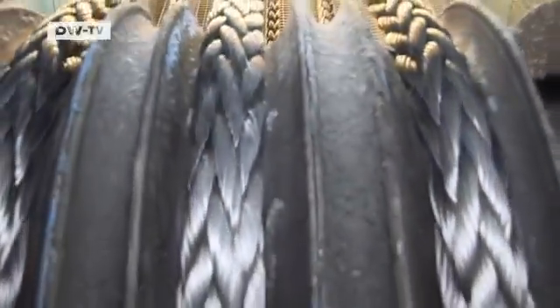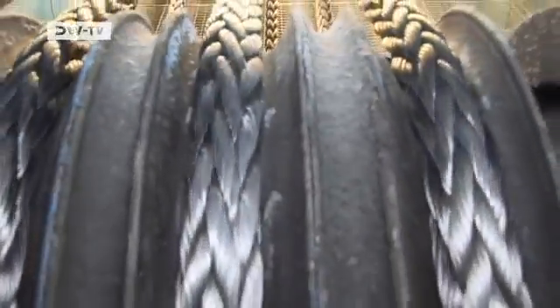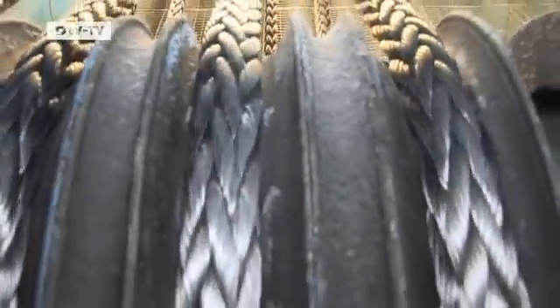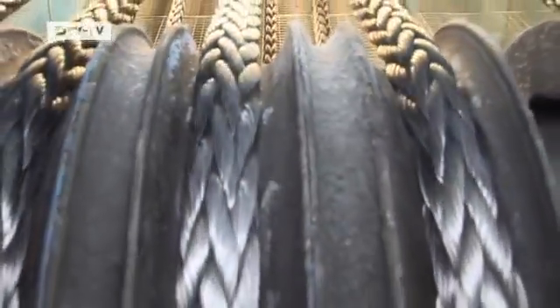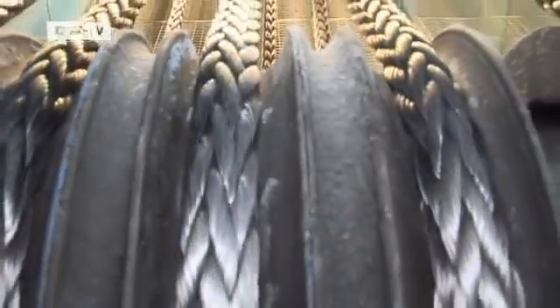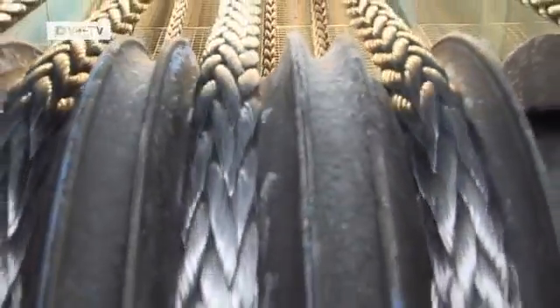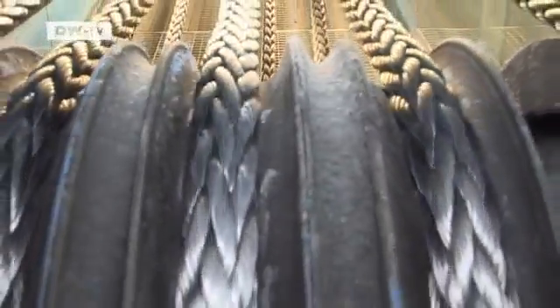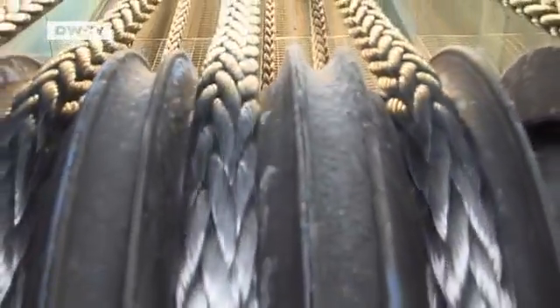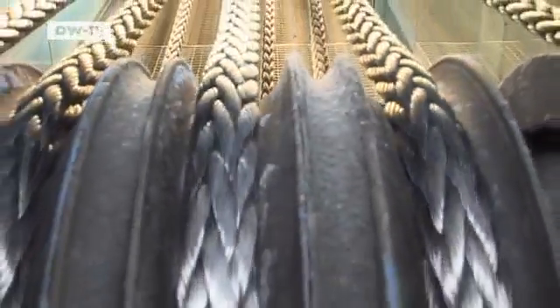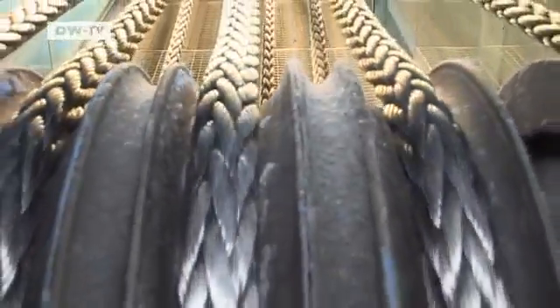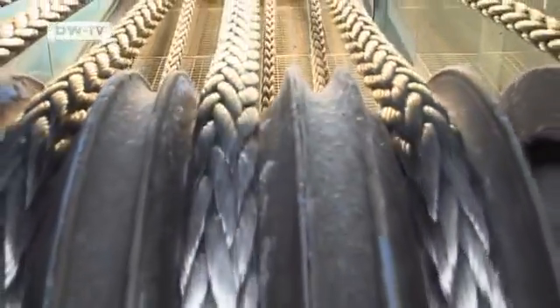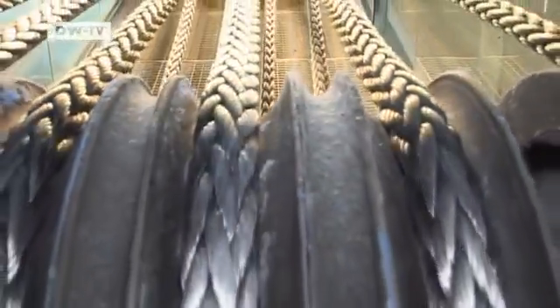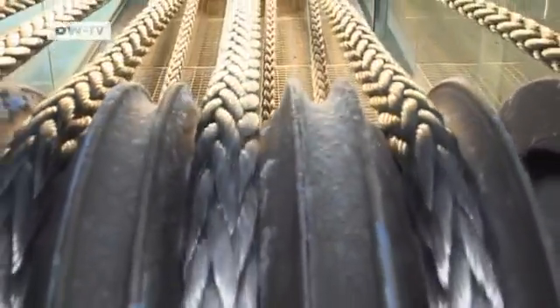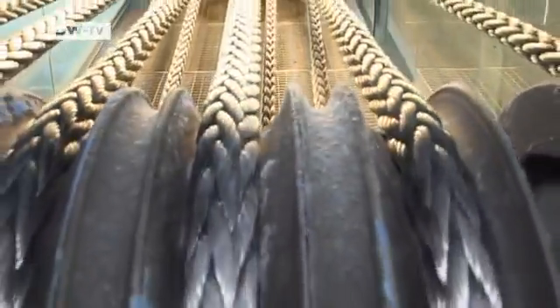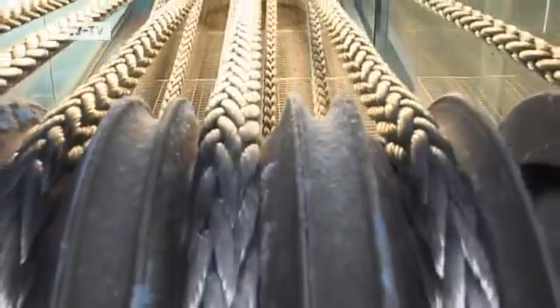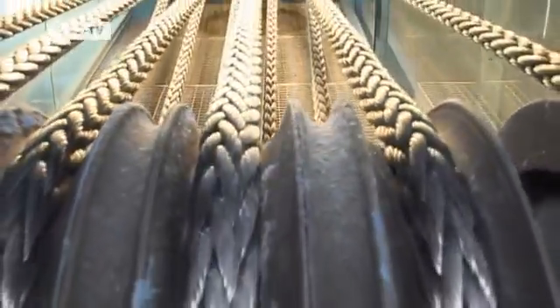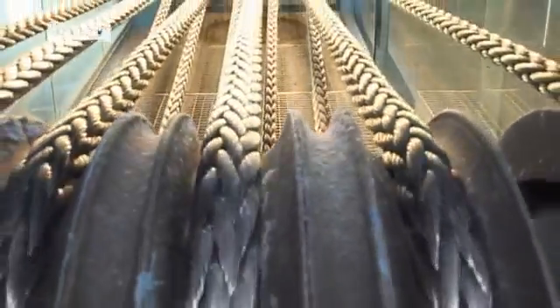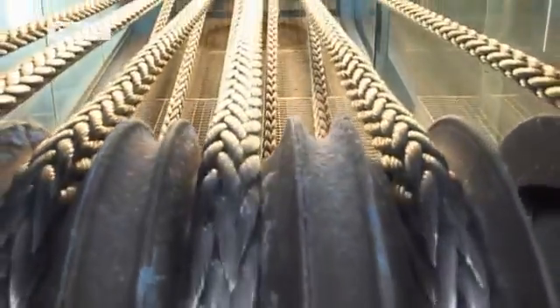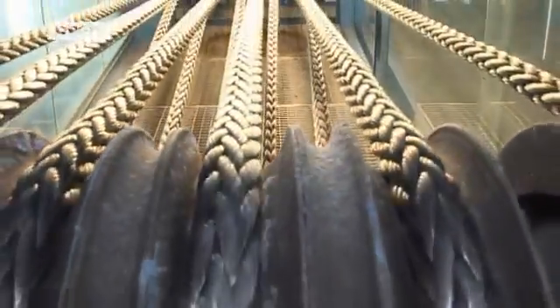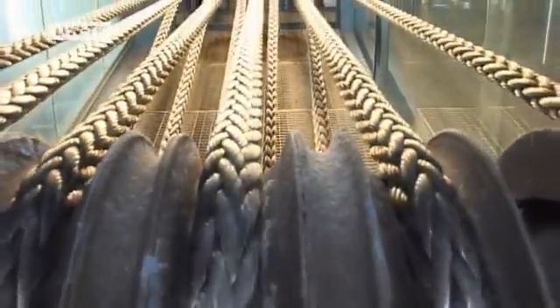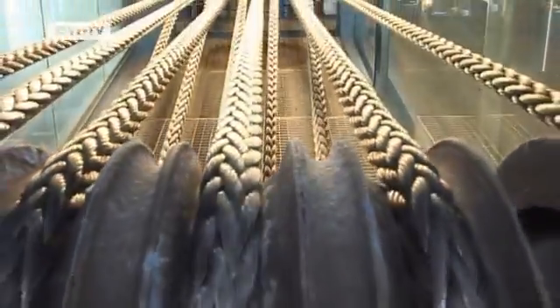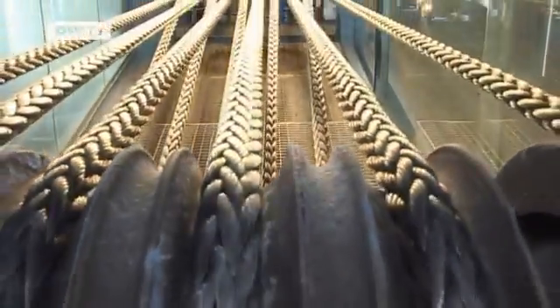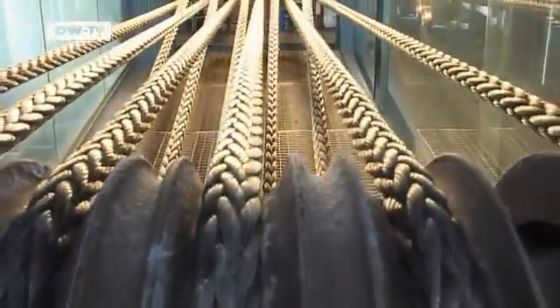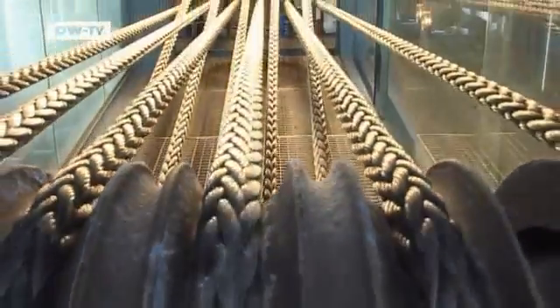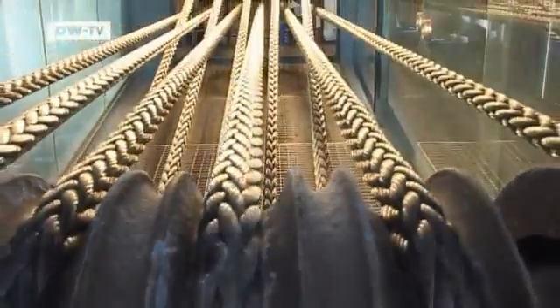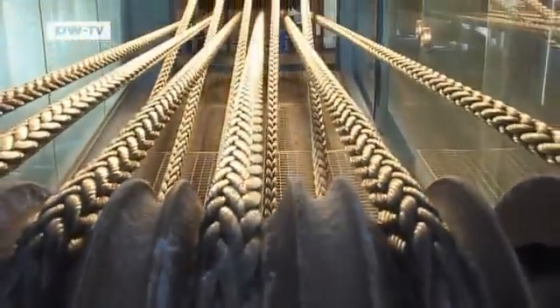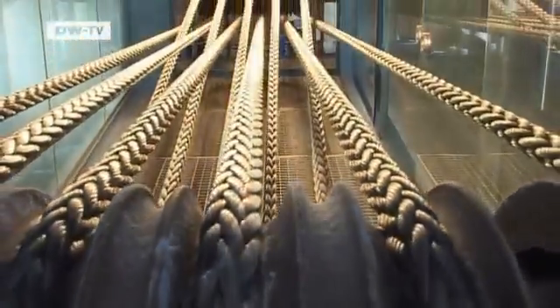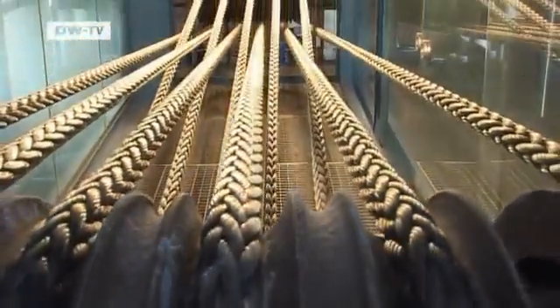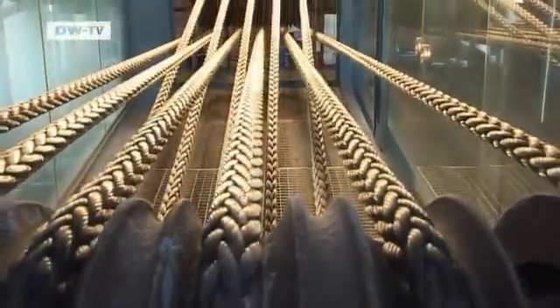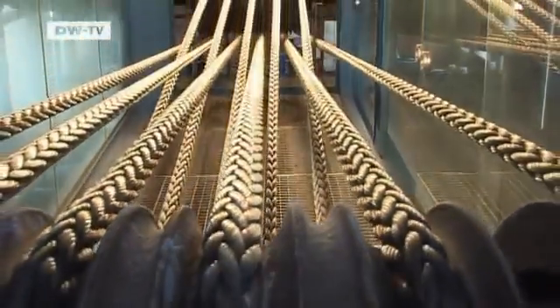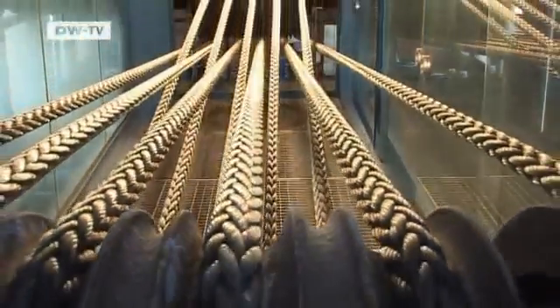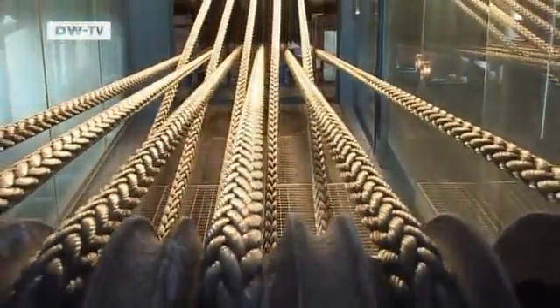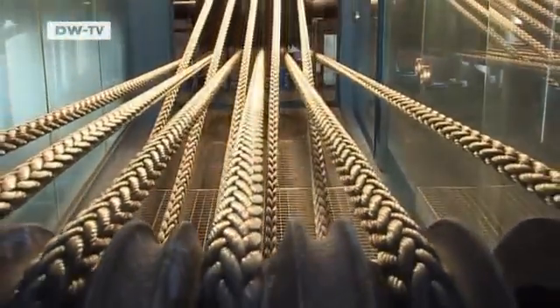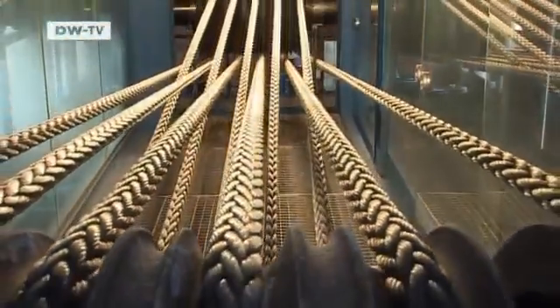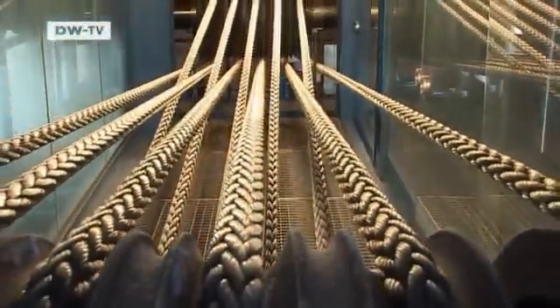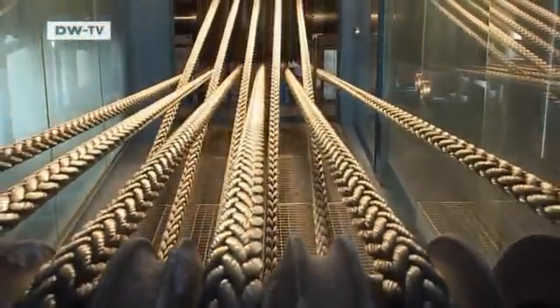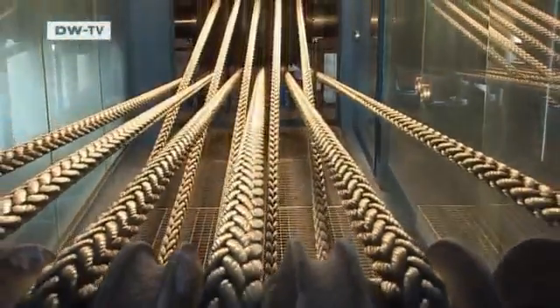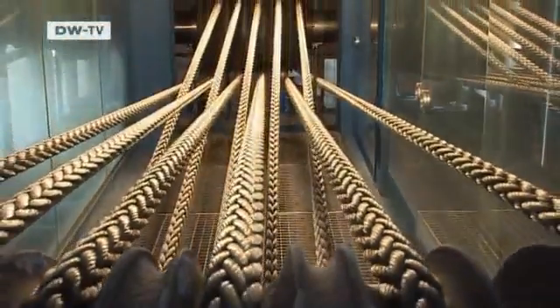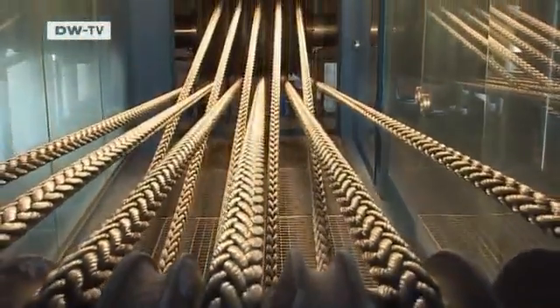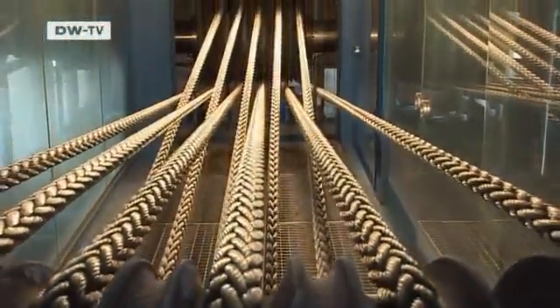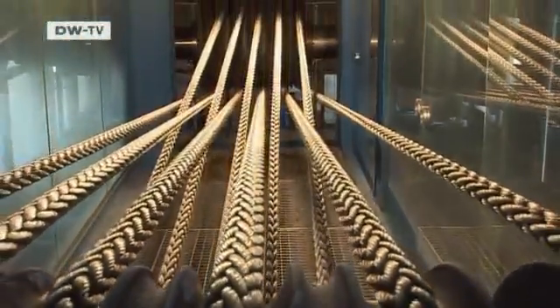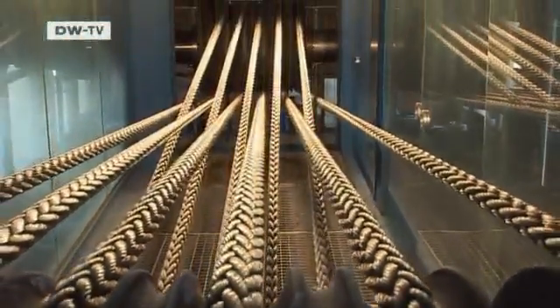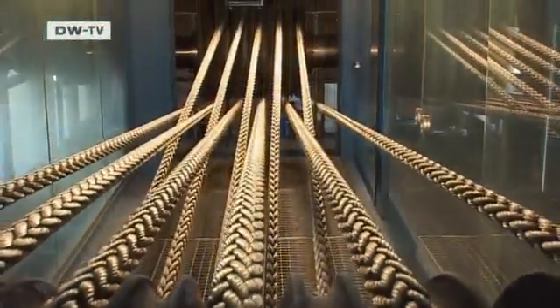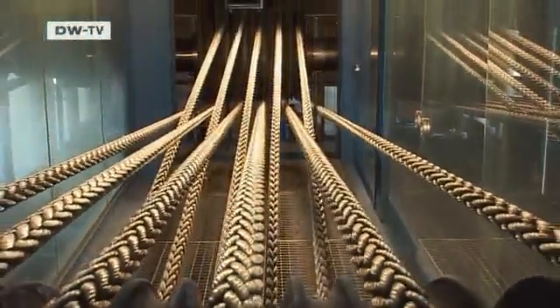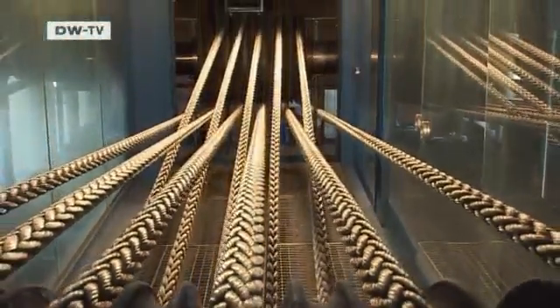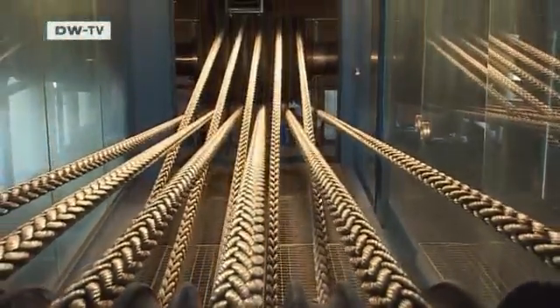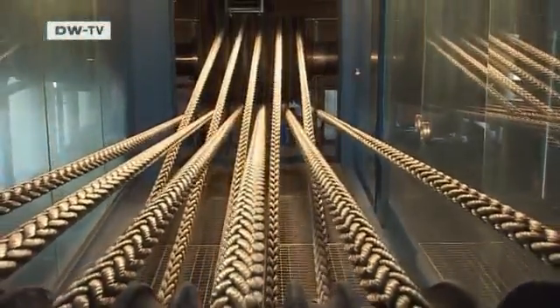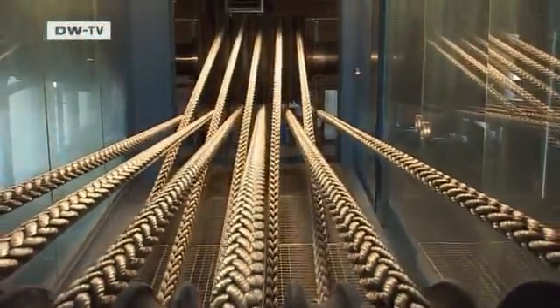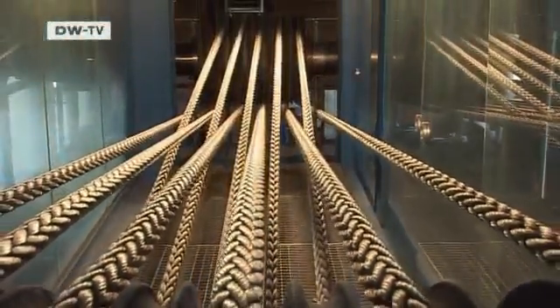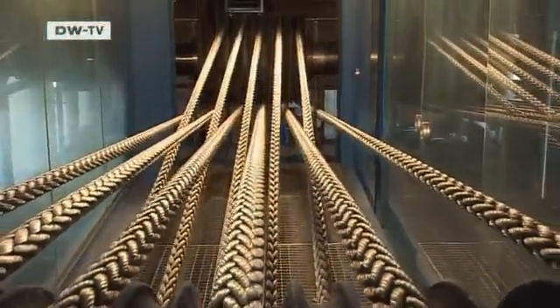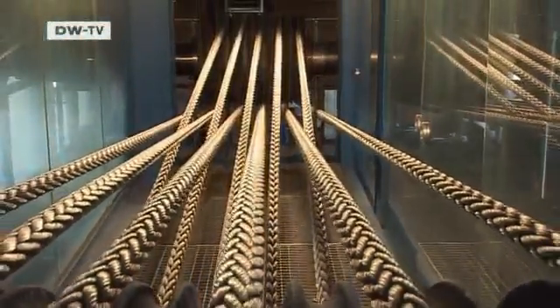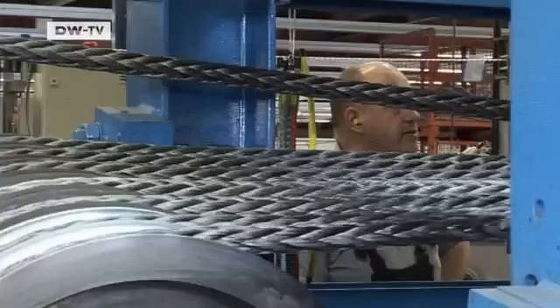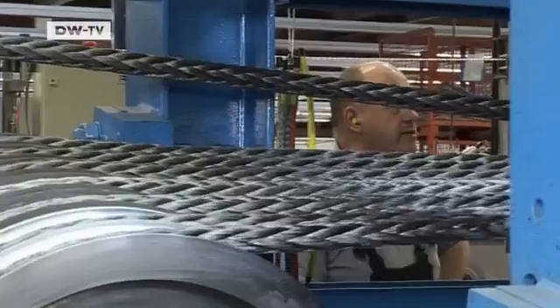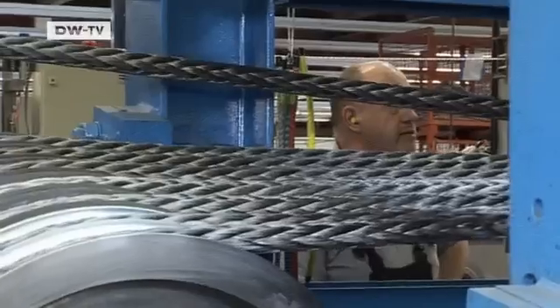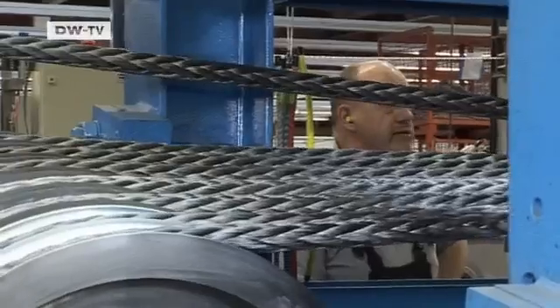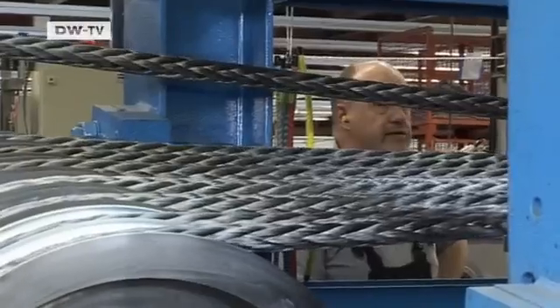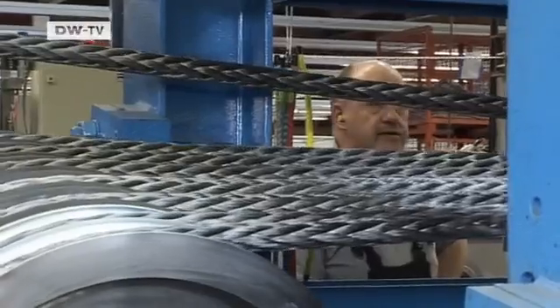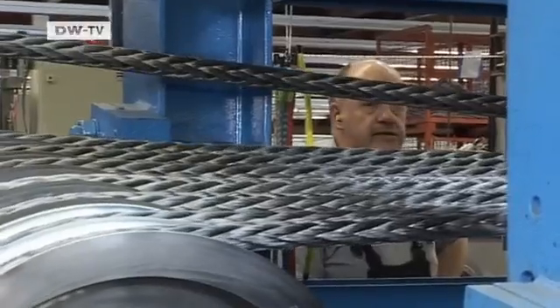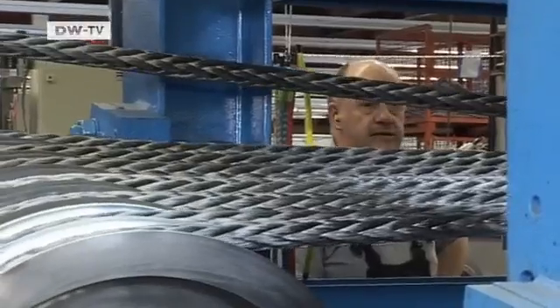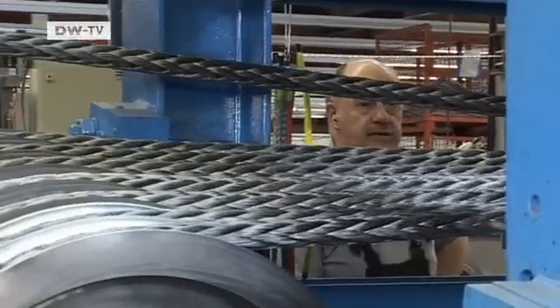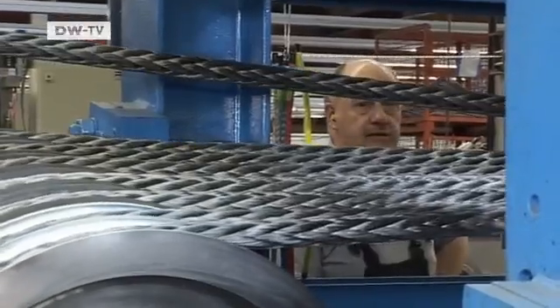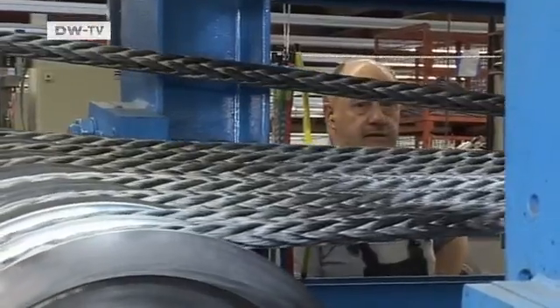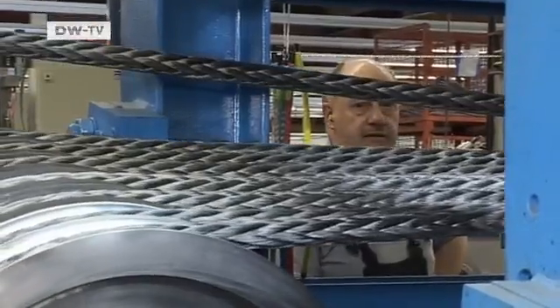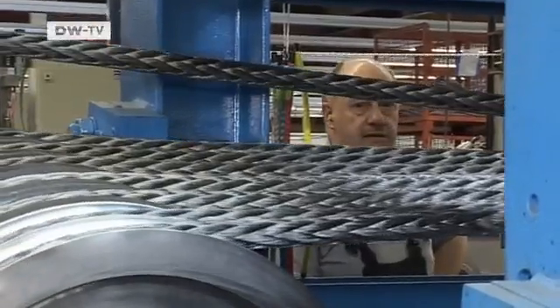Entire drilling rigs are even held in place by such lines, although they are even thicker, measuring 30 centimeters in diameter.